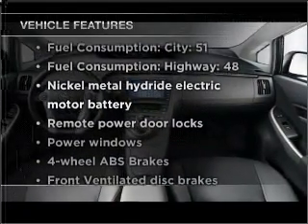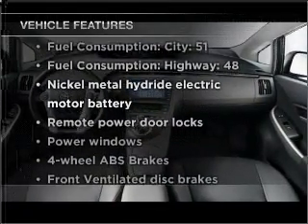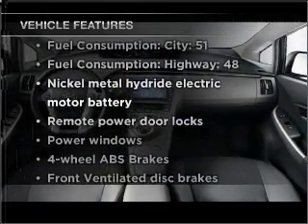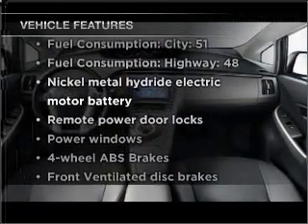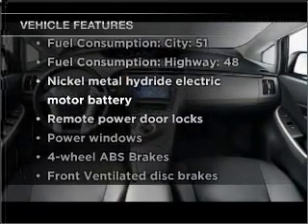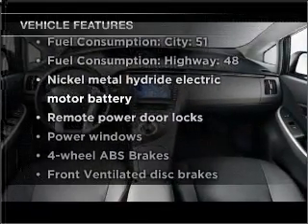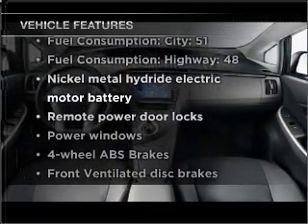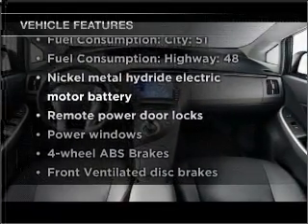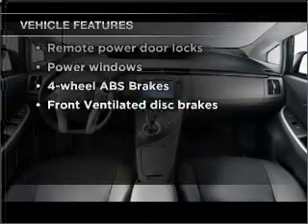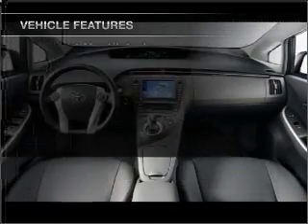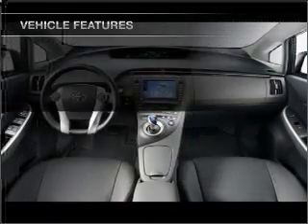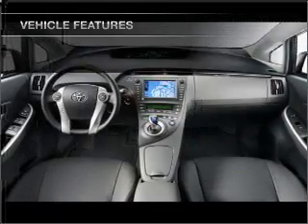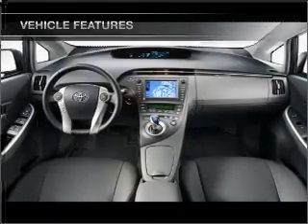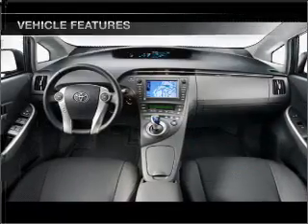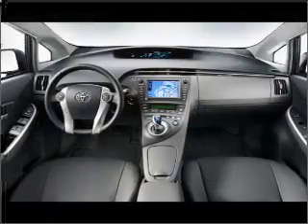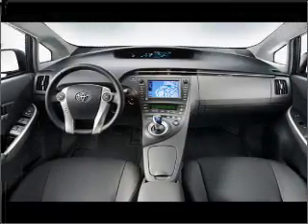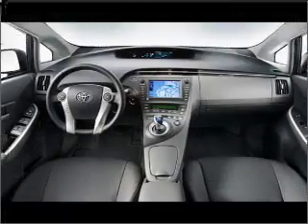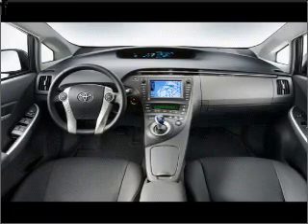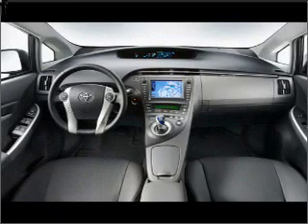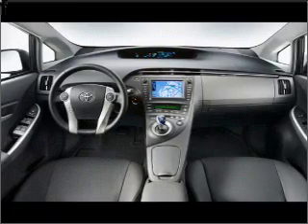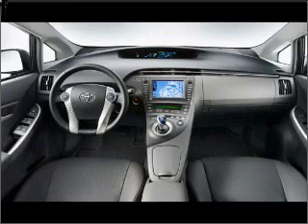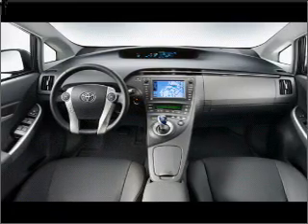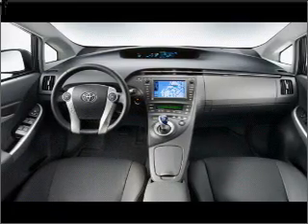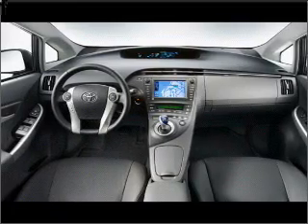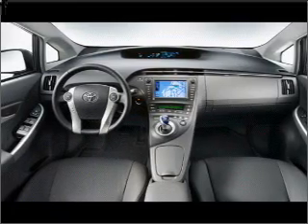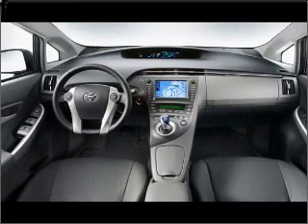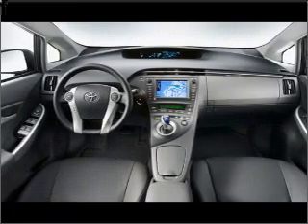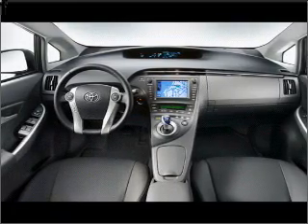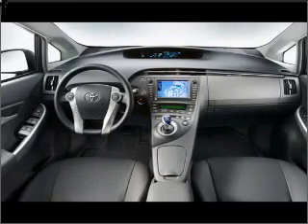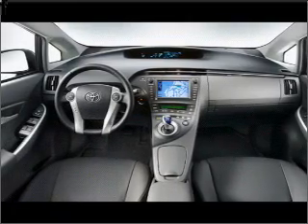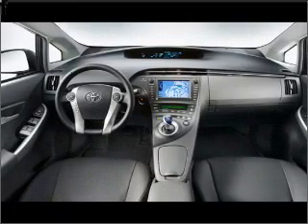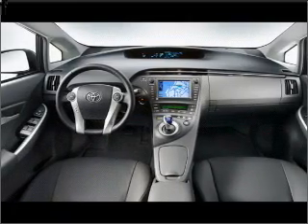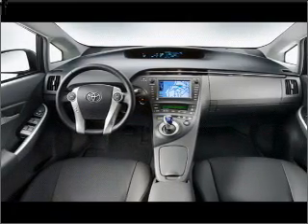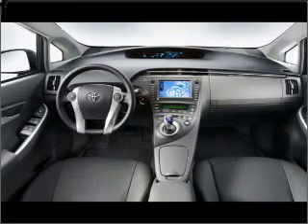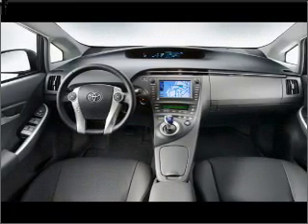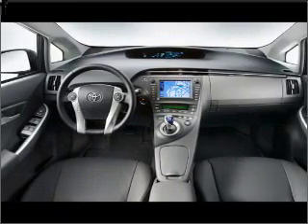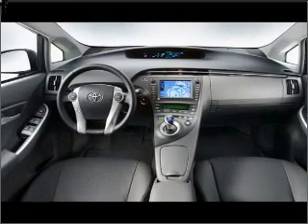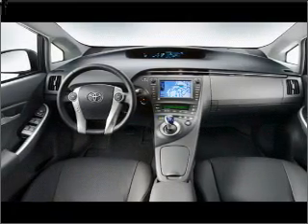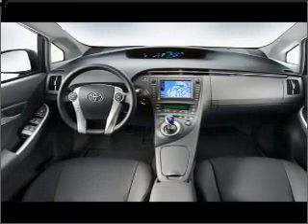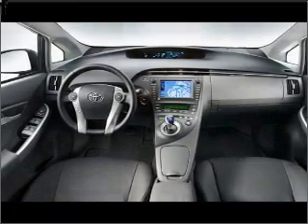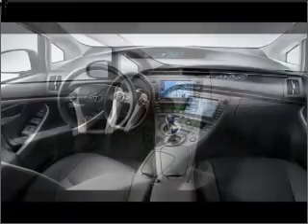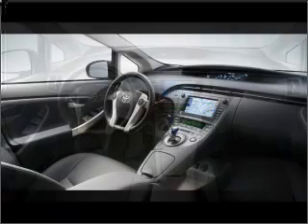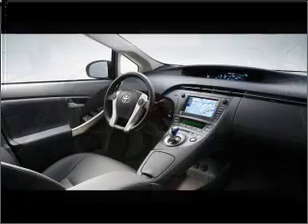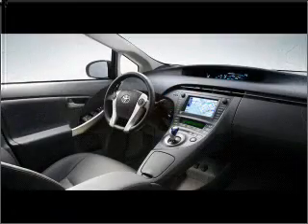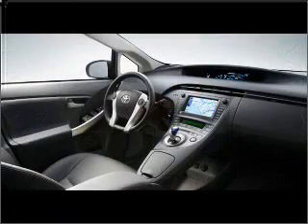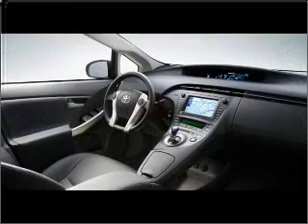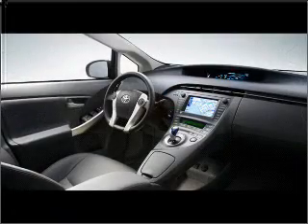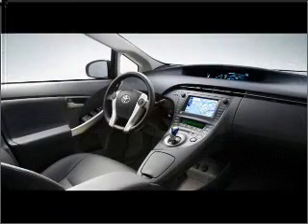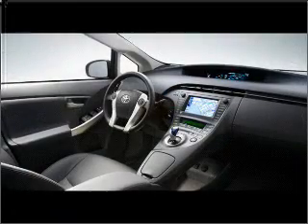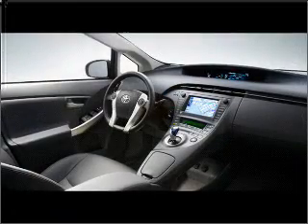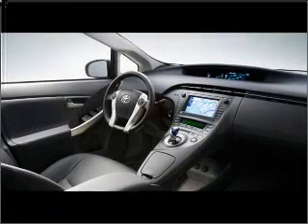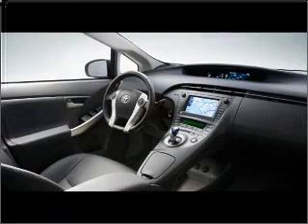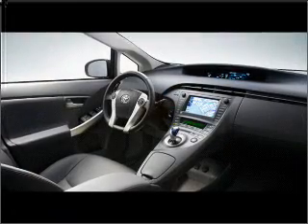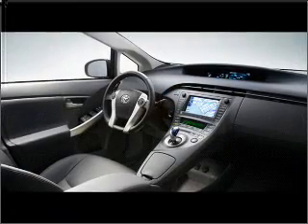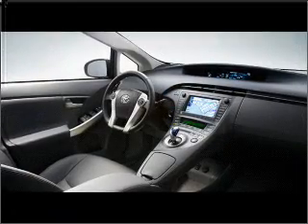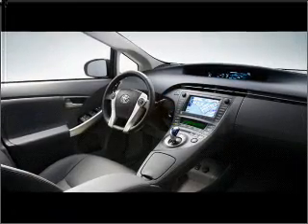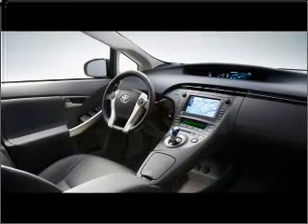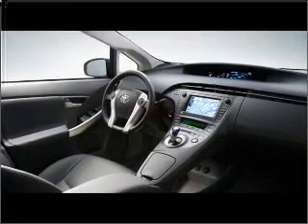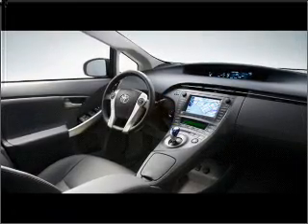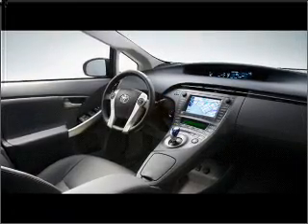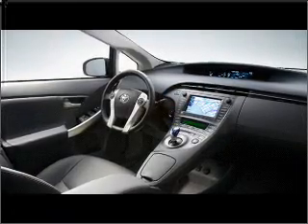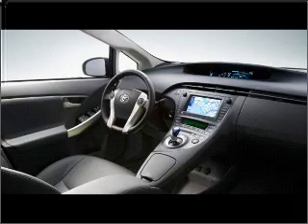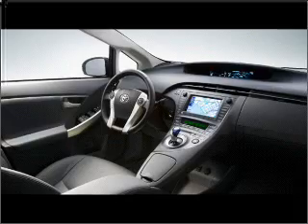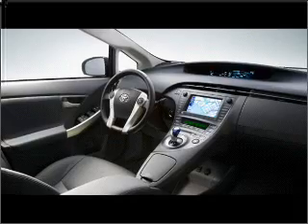Air conditioning. Power door locks. Power windows. Power steering. Power mirrors. An AM FM stereo with an MP3 player.